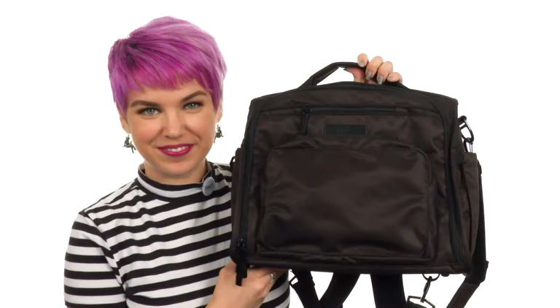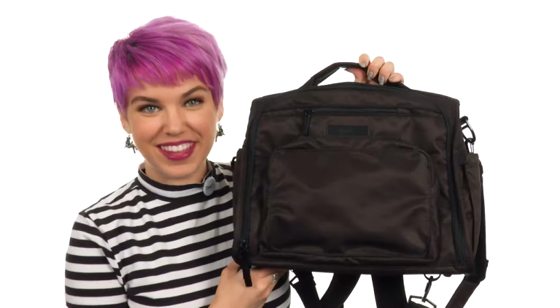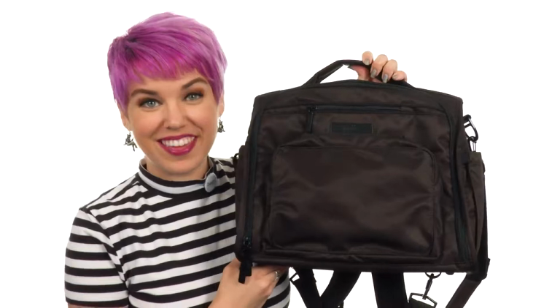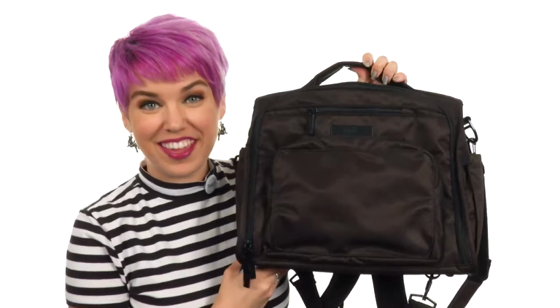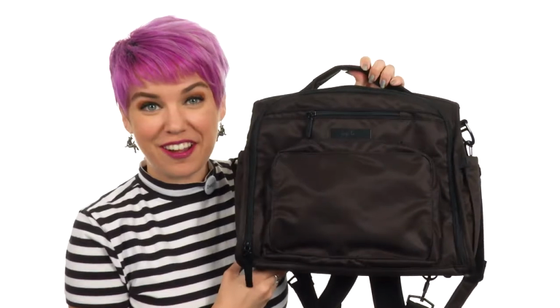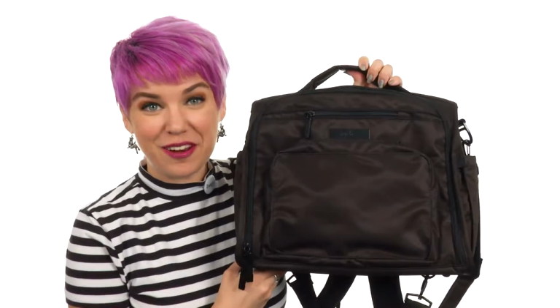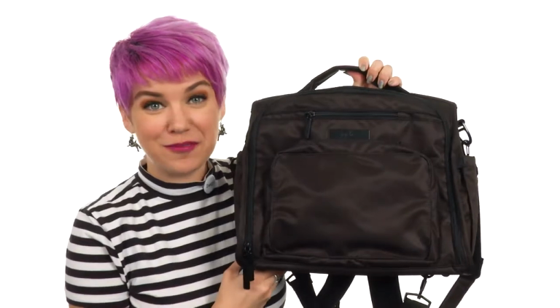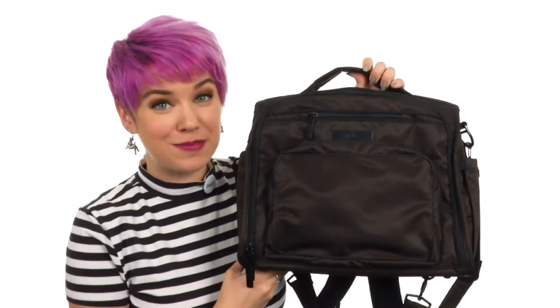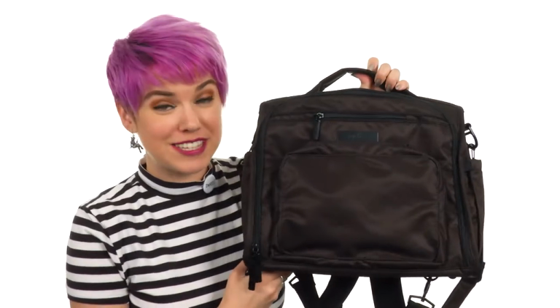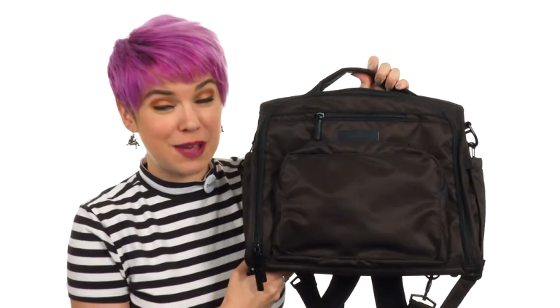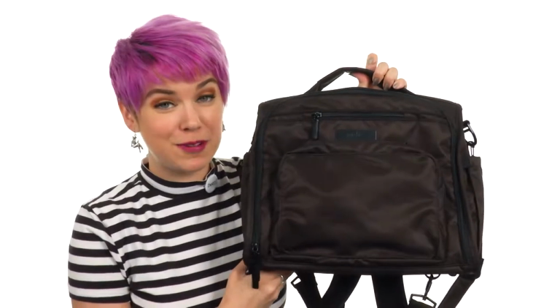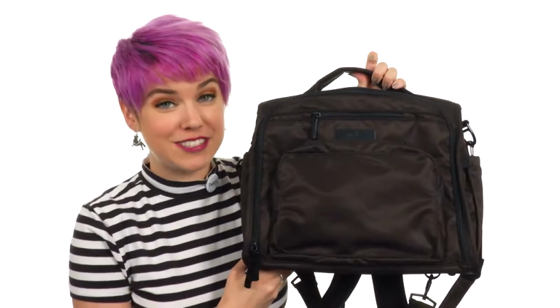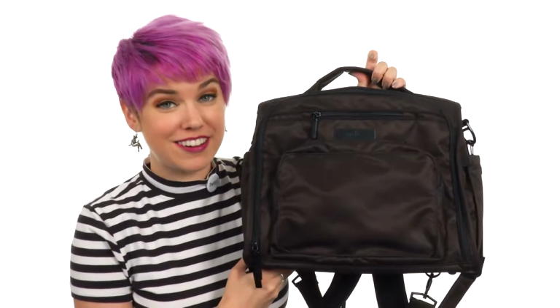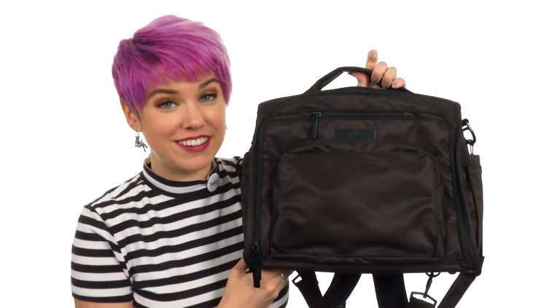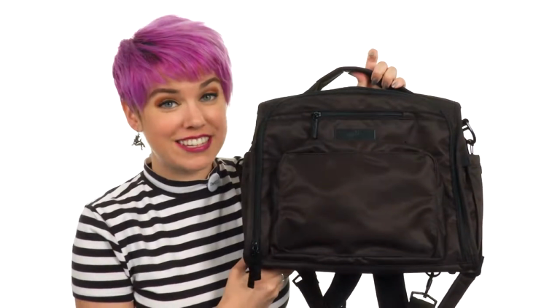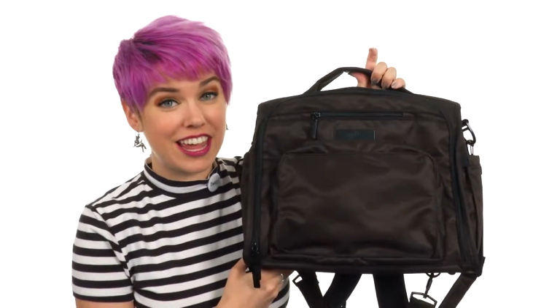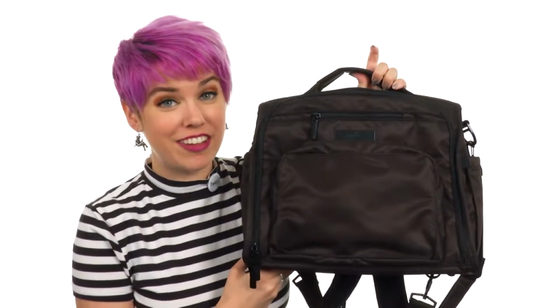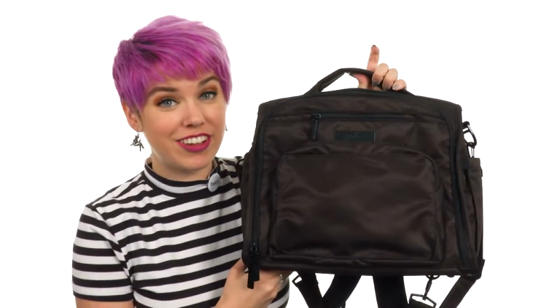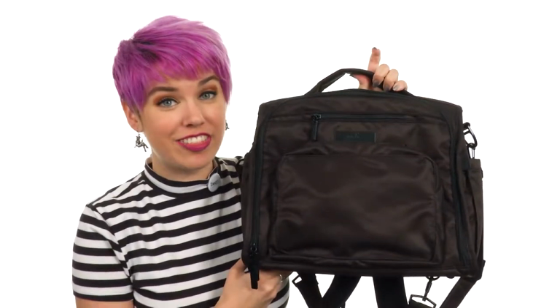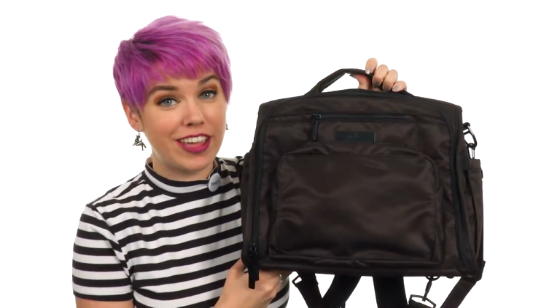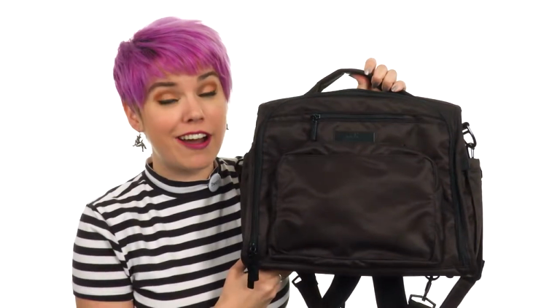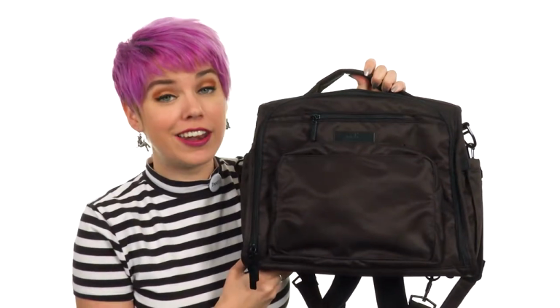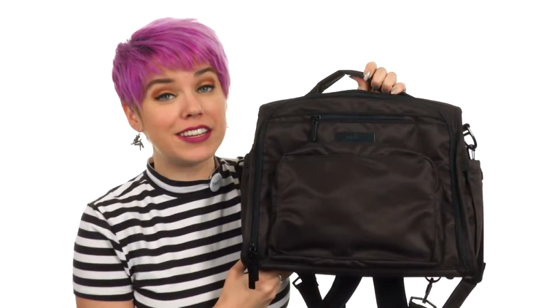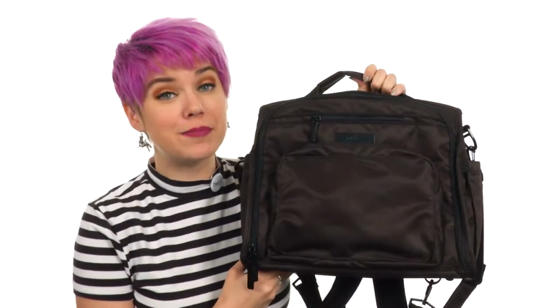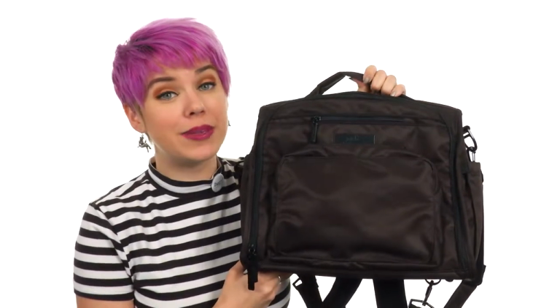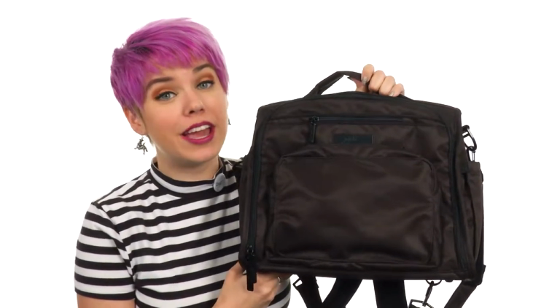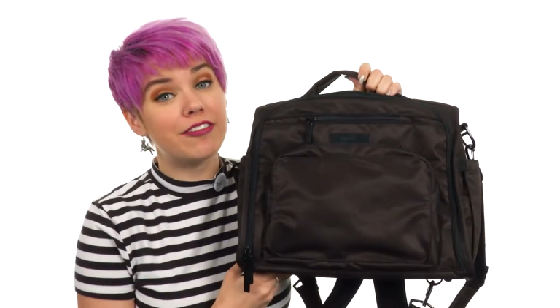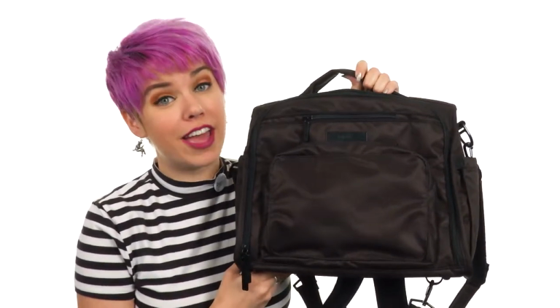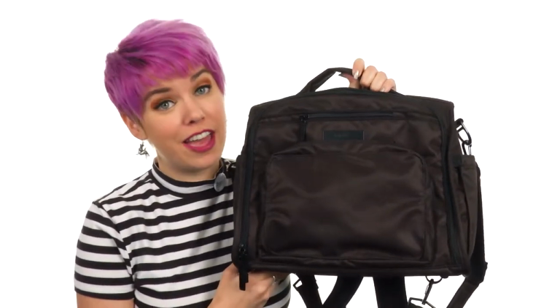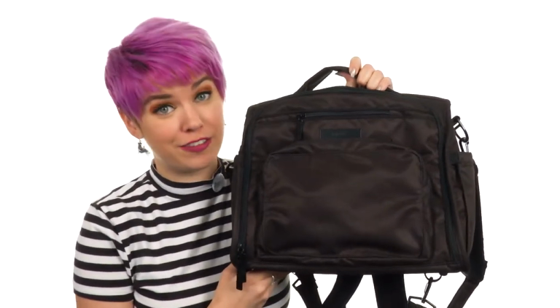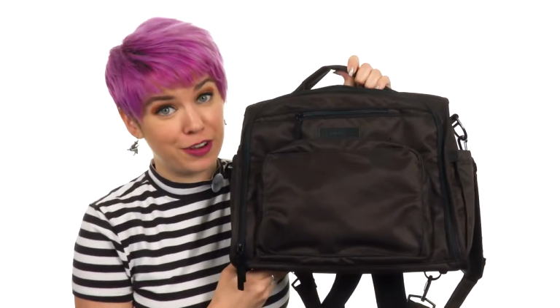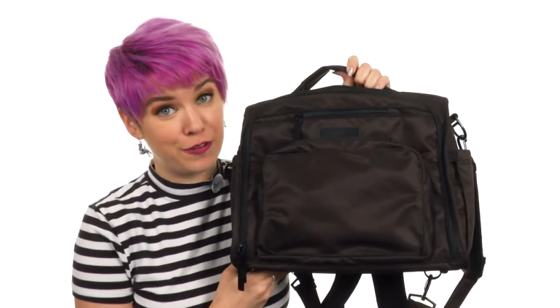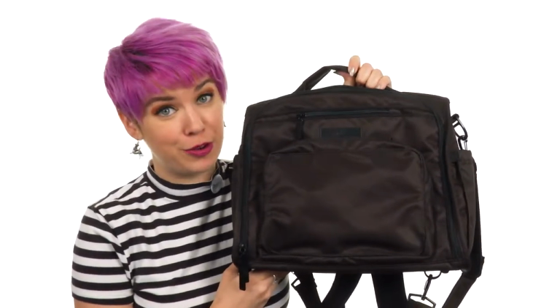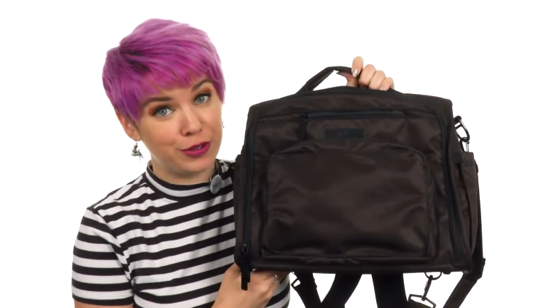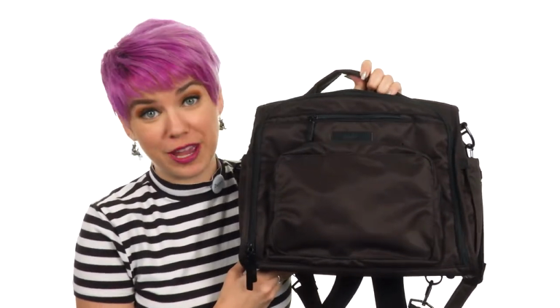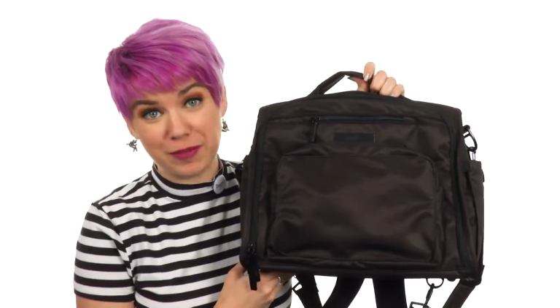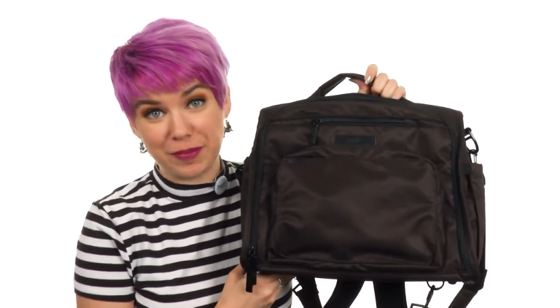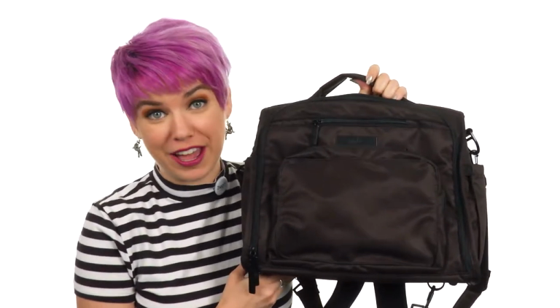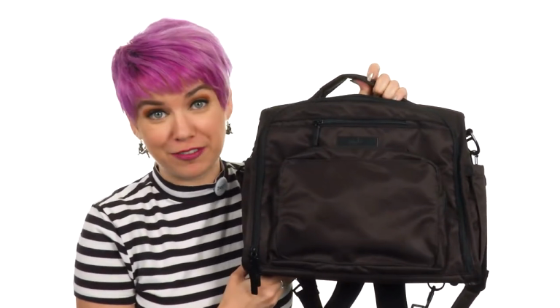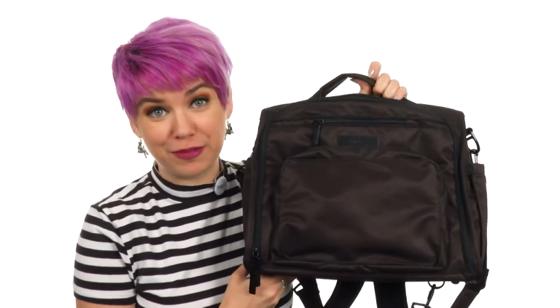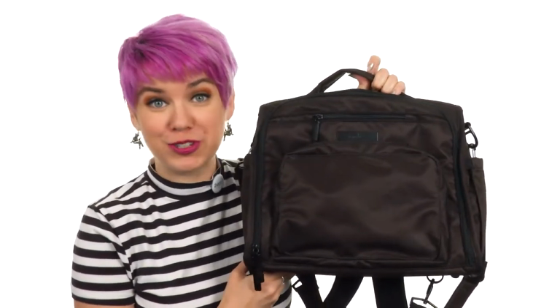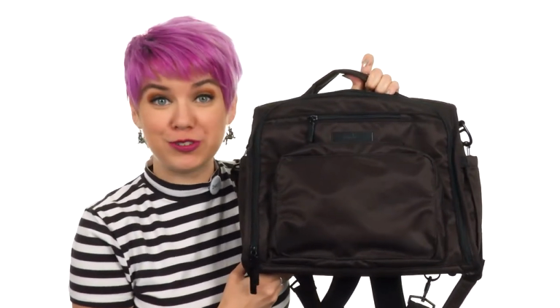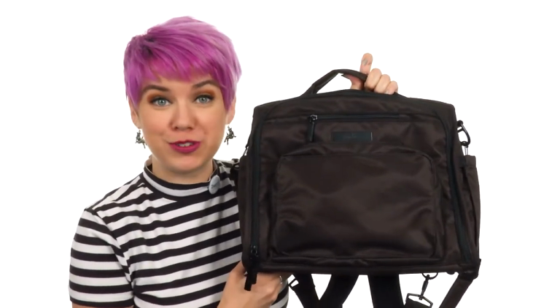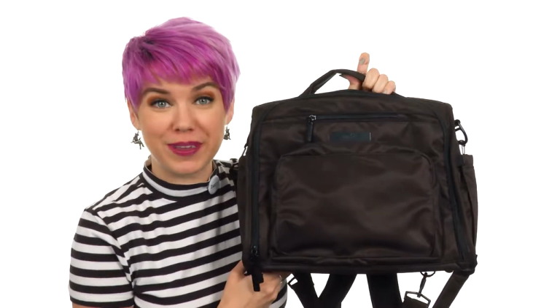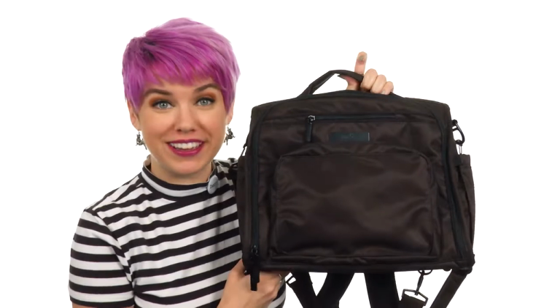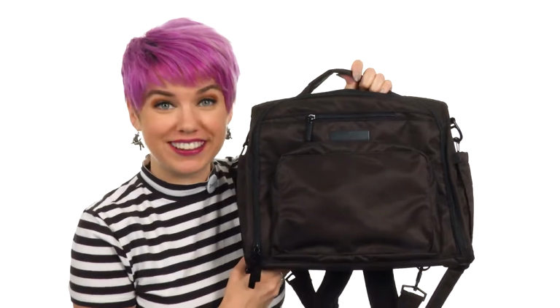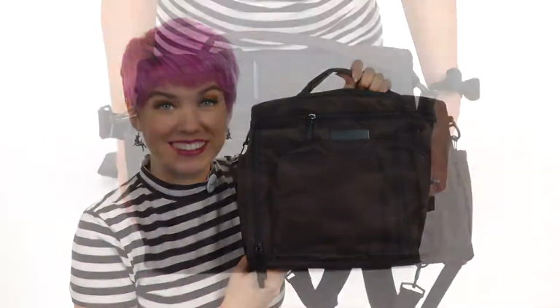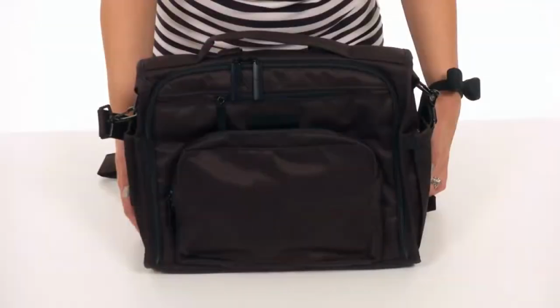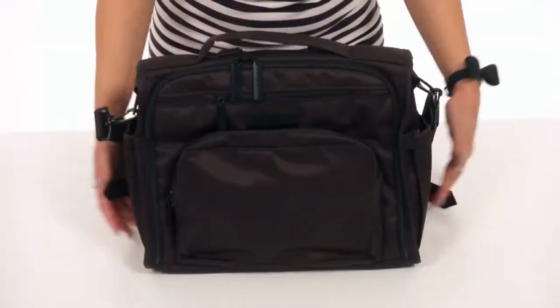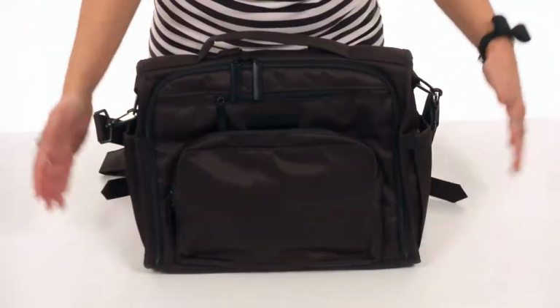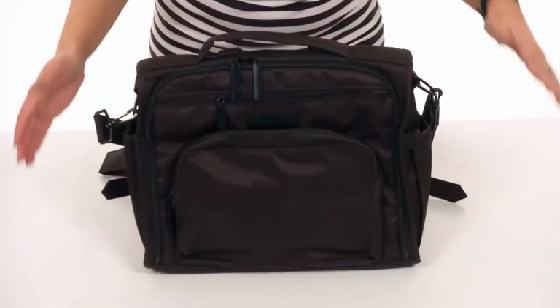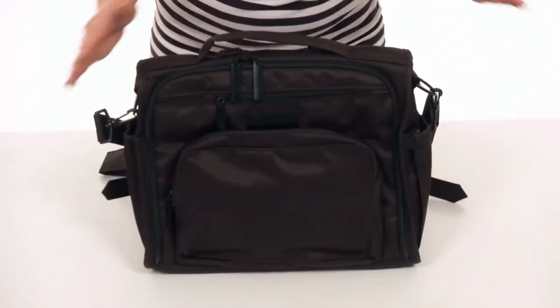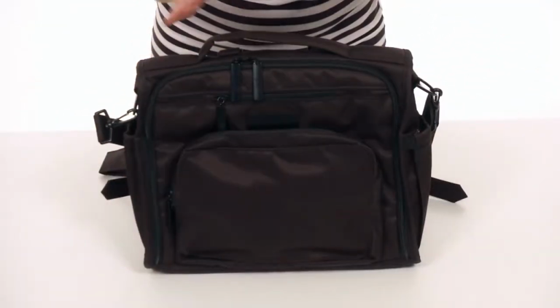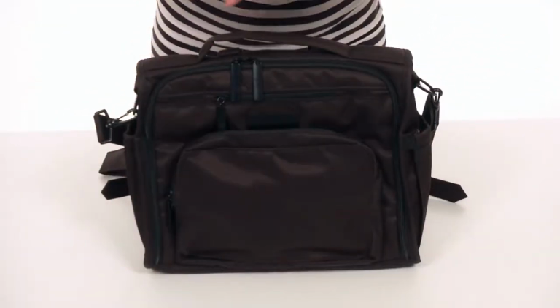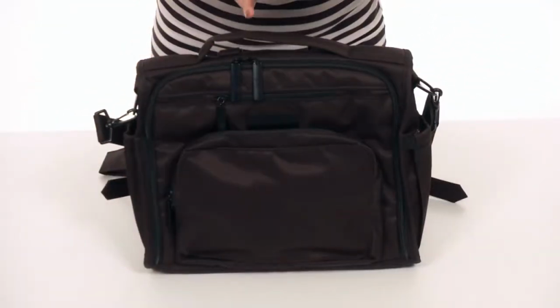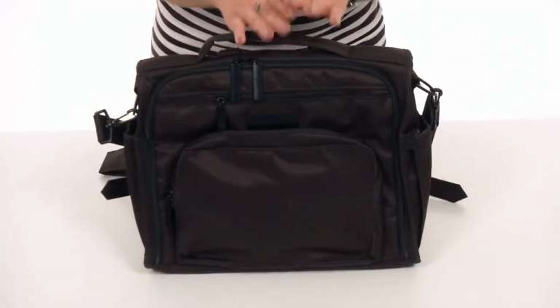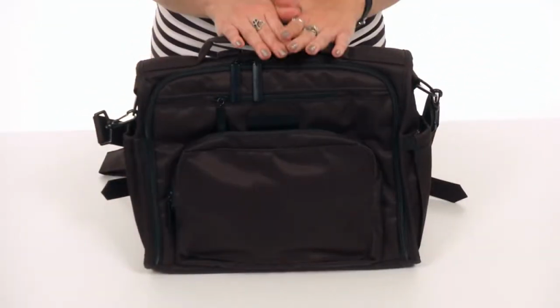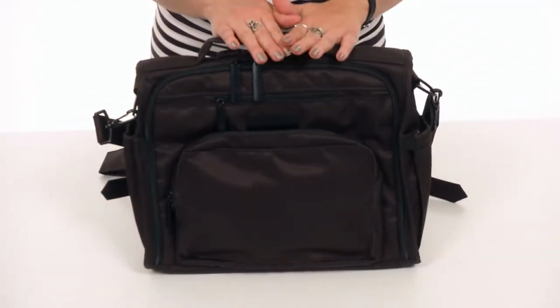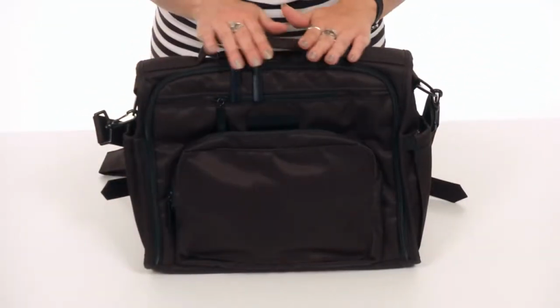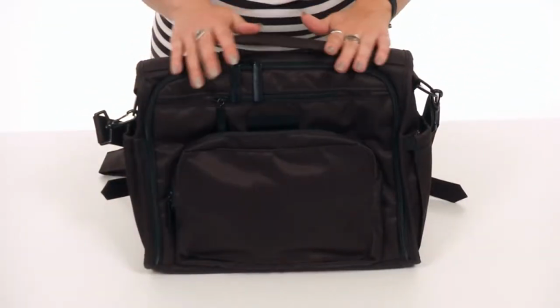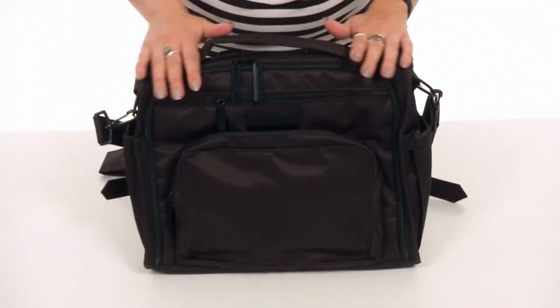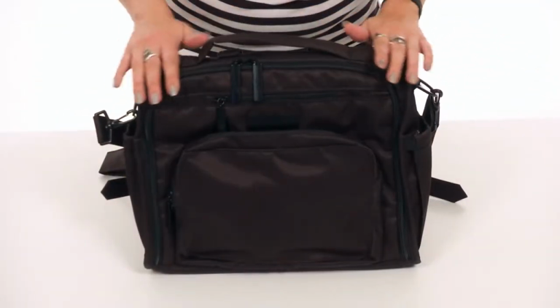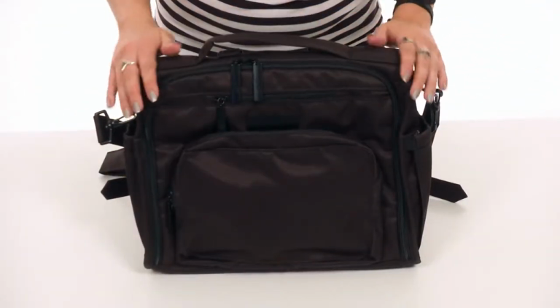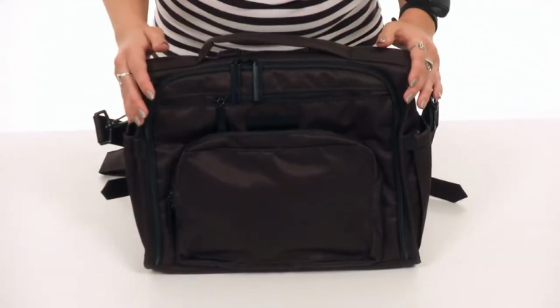Hey there, Autumn from Zappos here, and today I've got the Onyx BFF Convertible Diaper Bag from Jujubee.